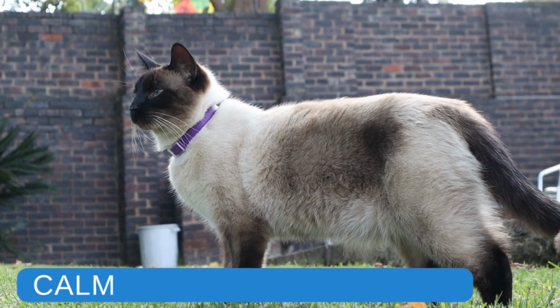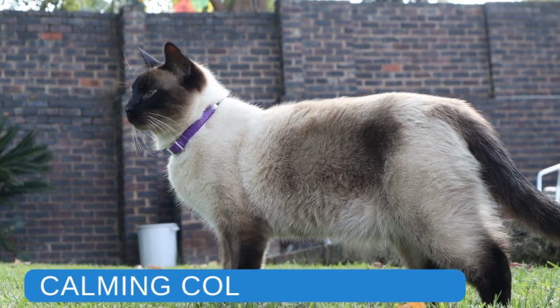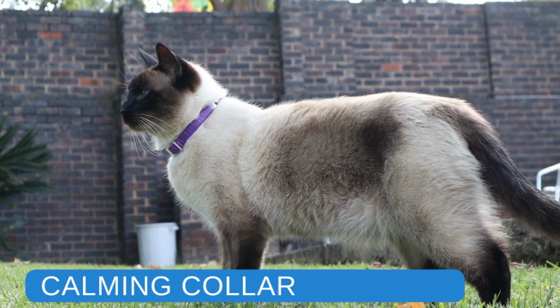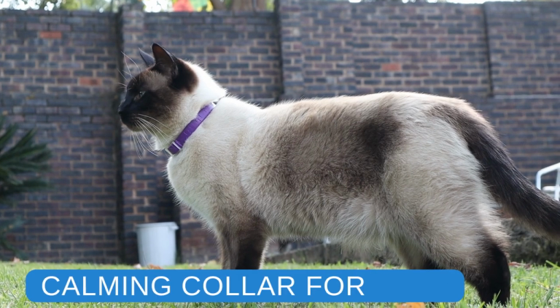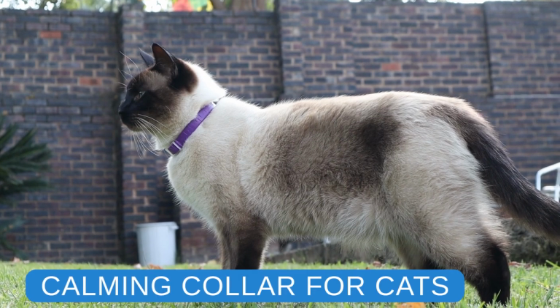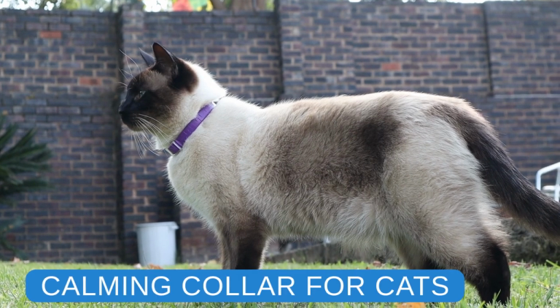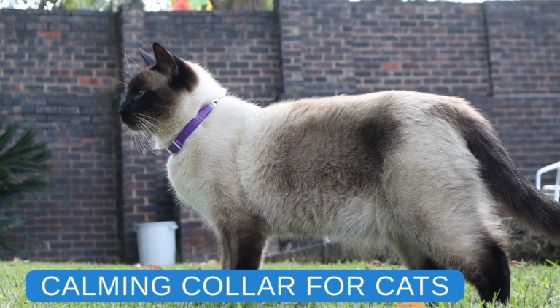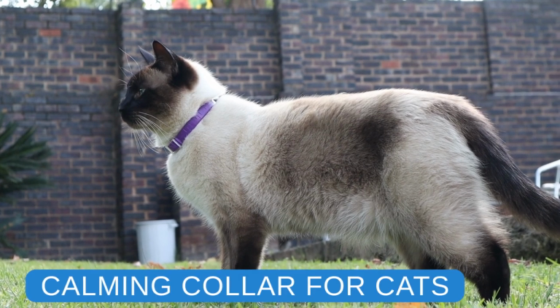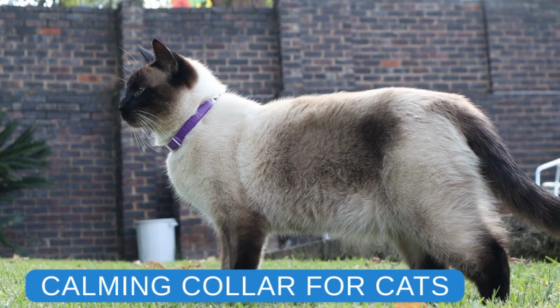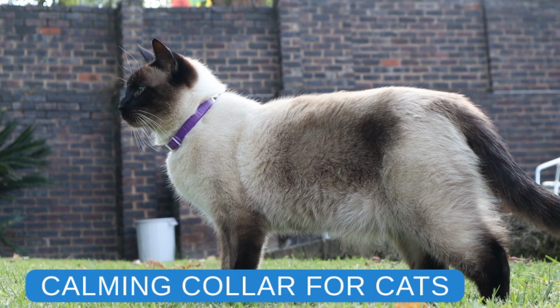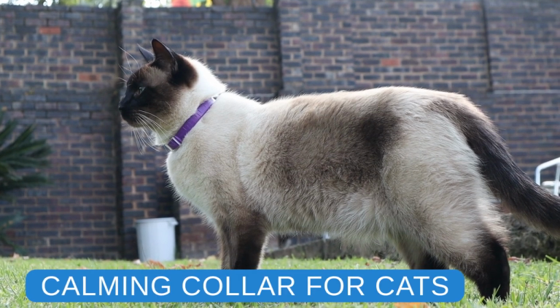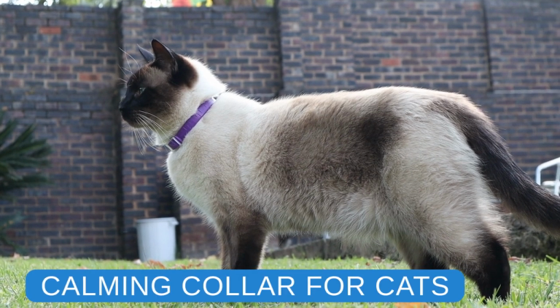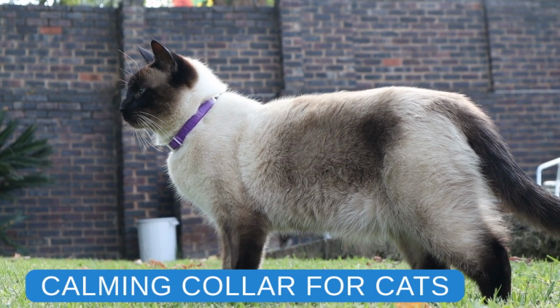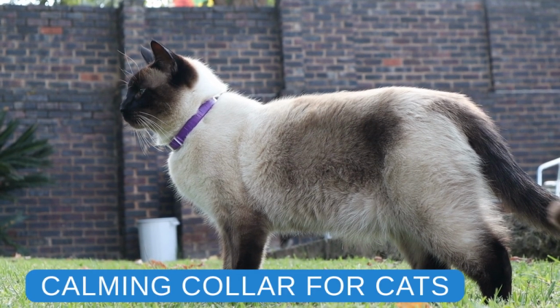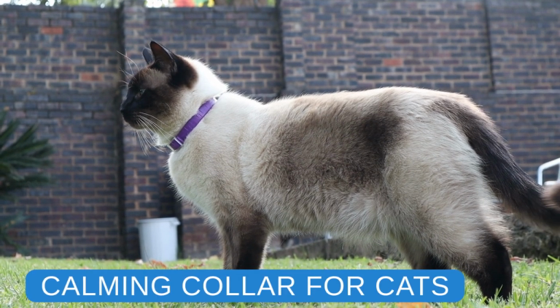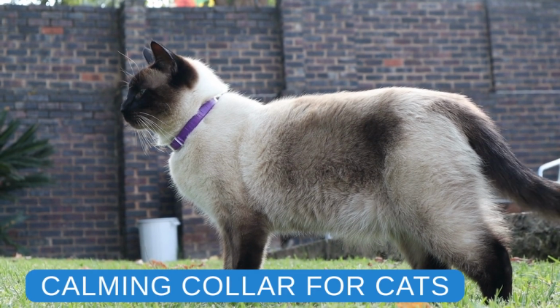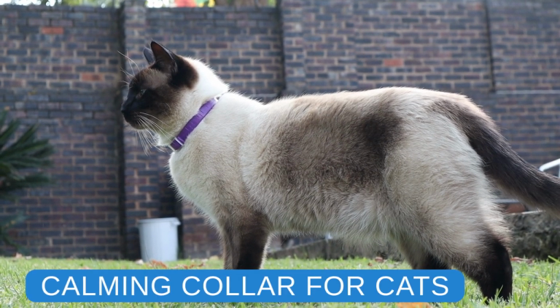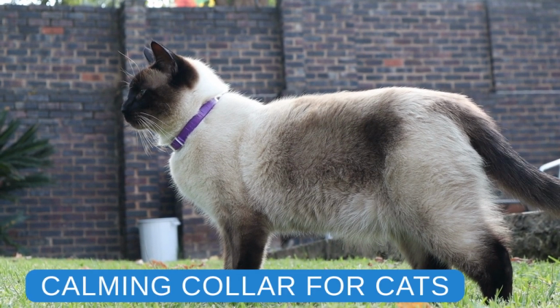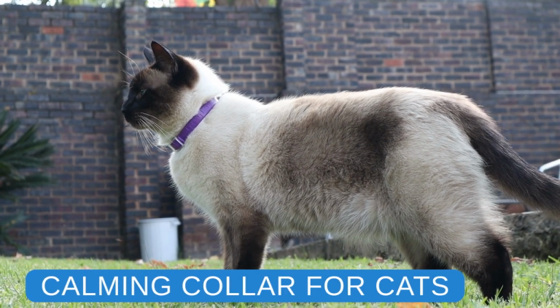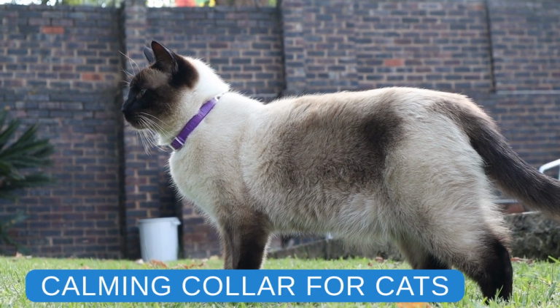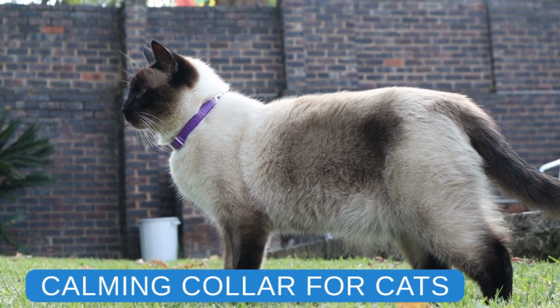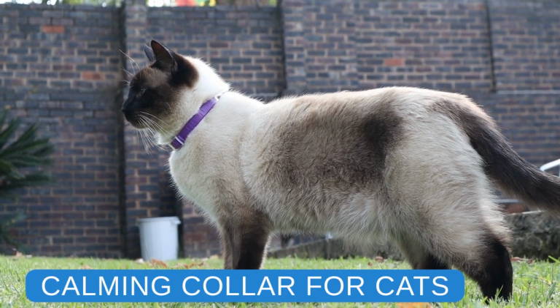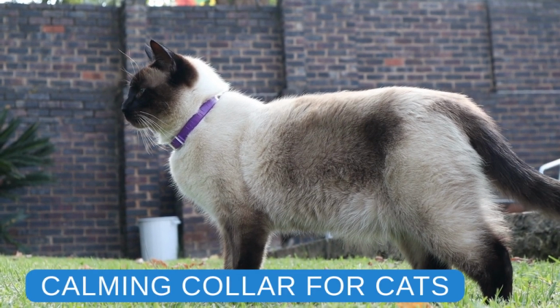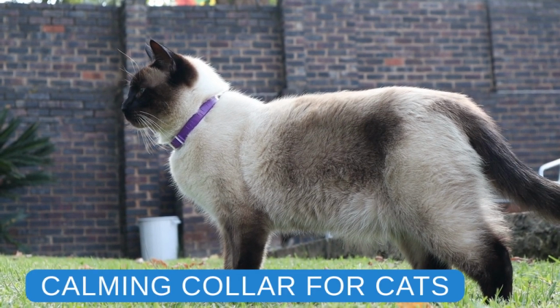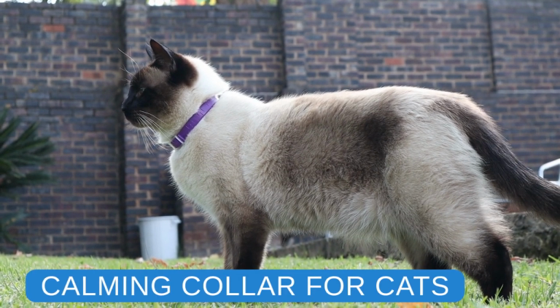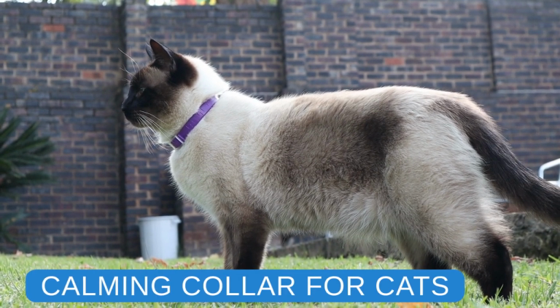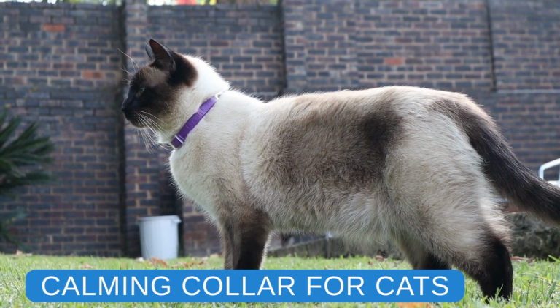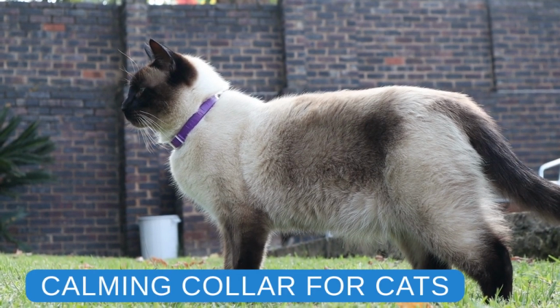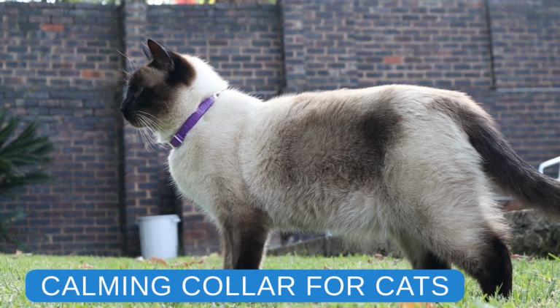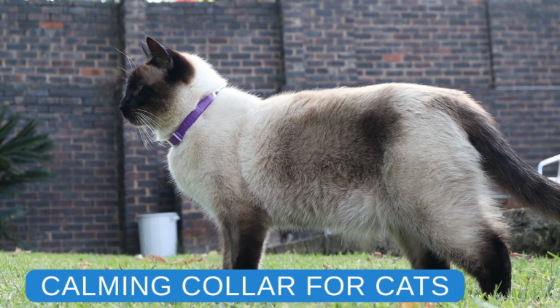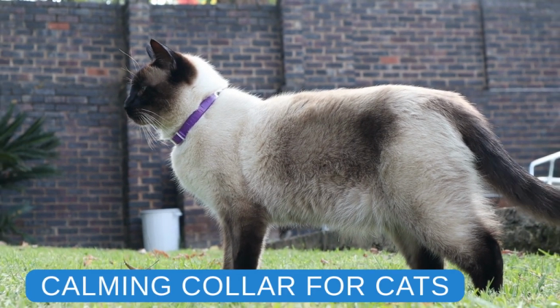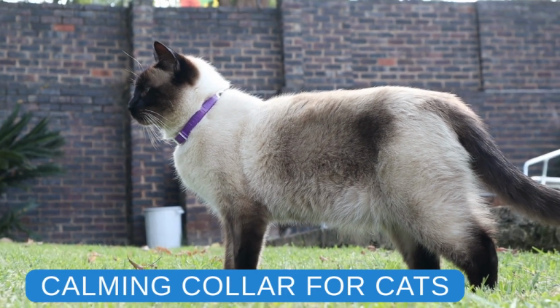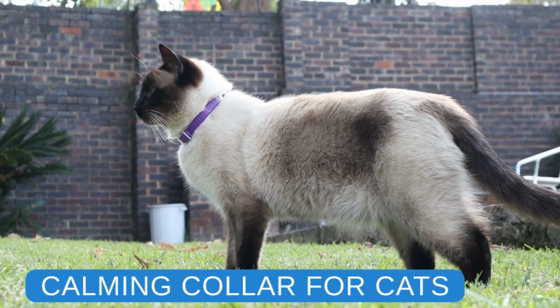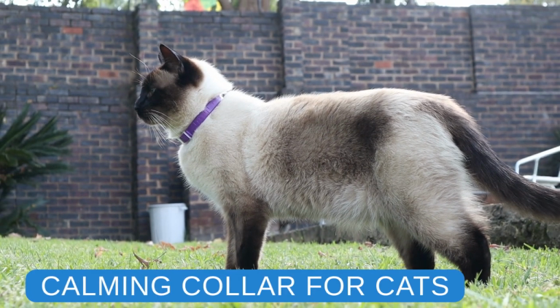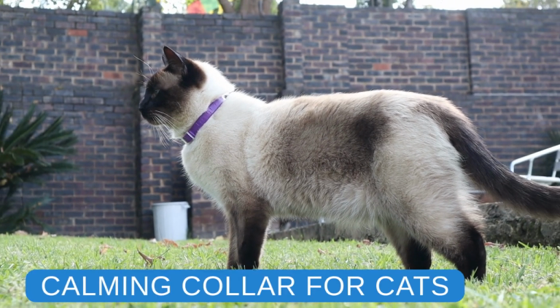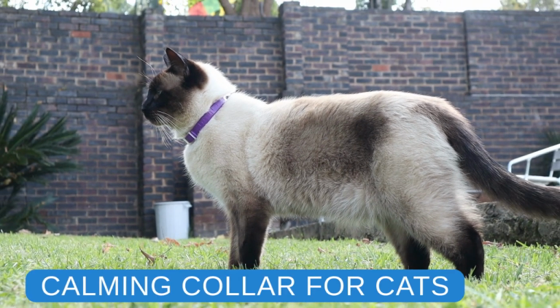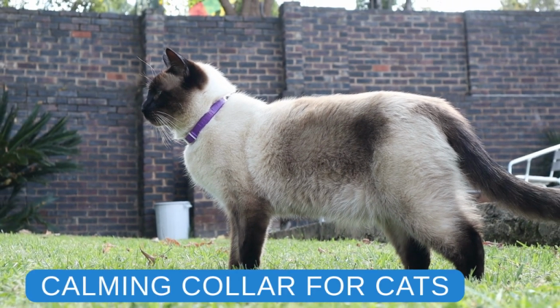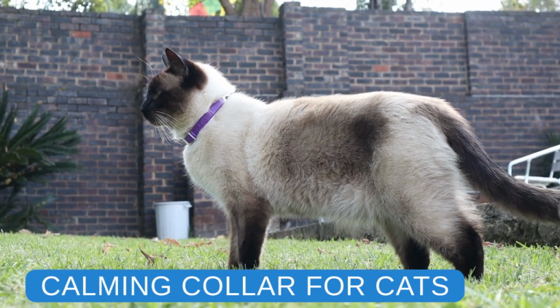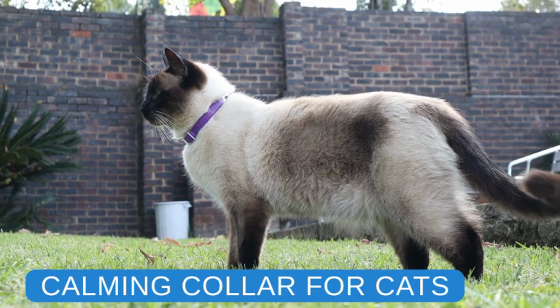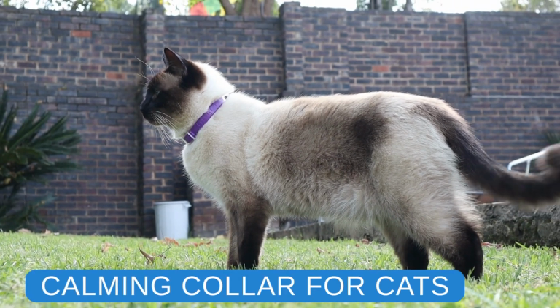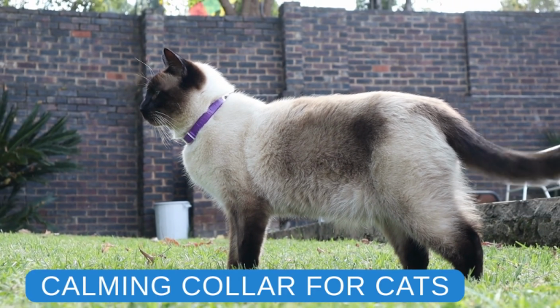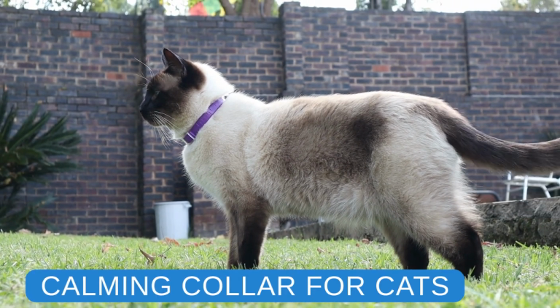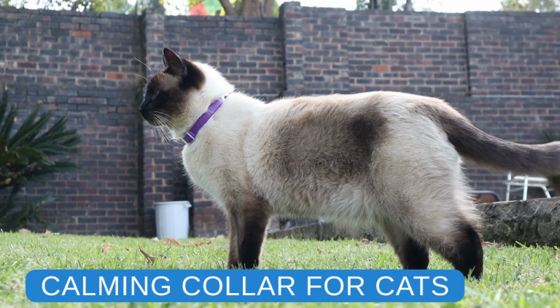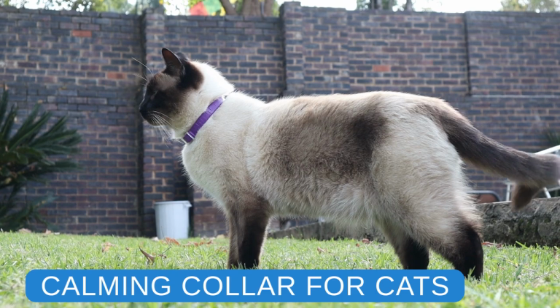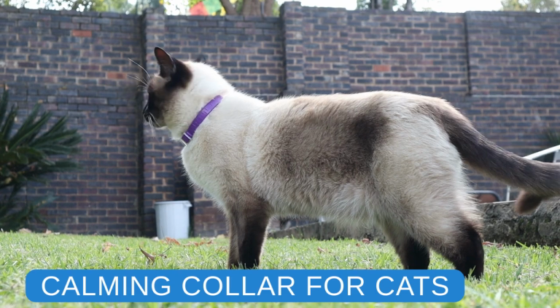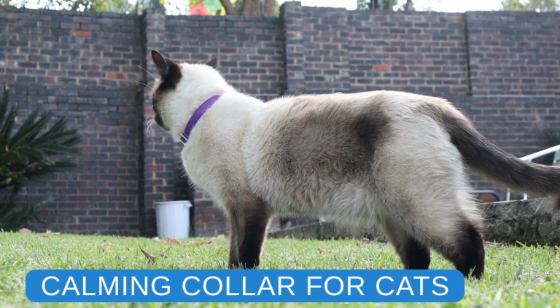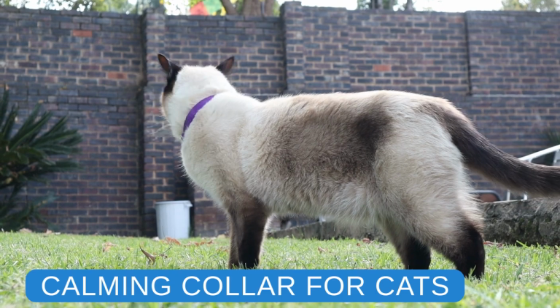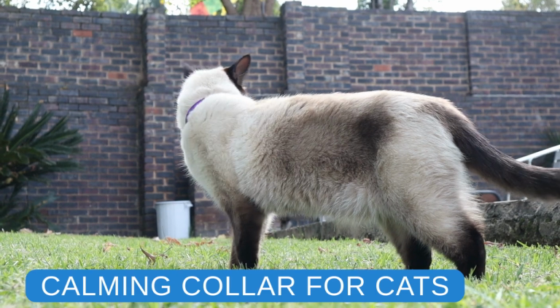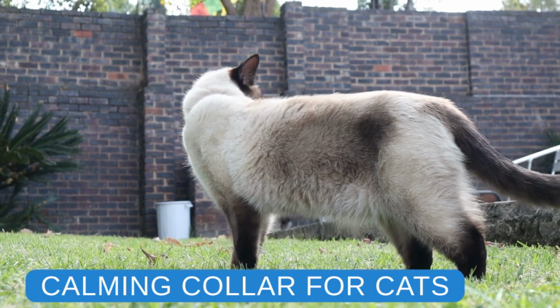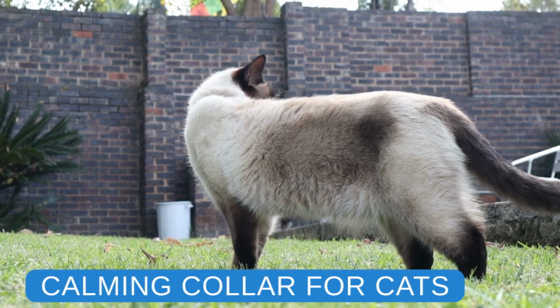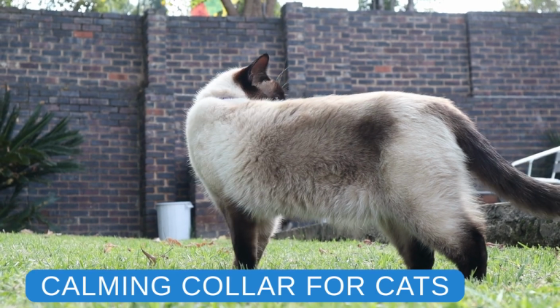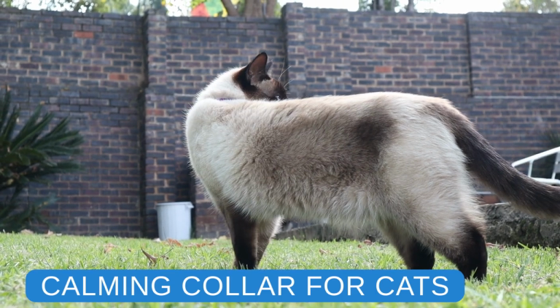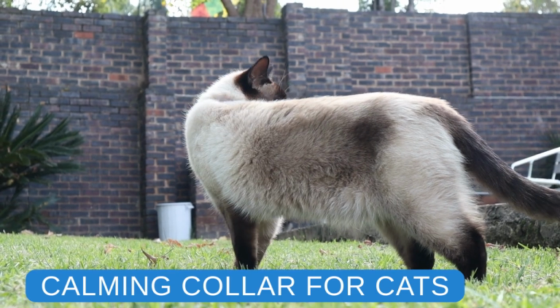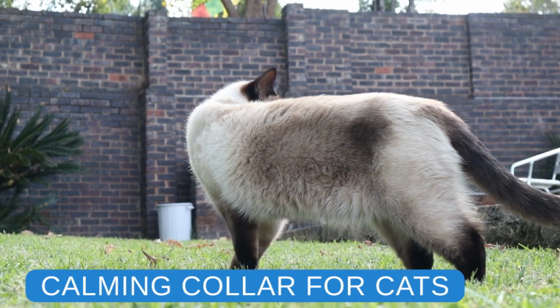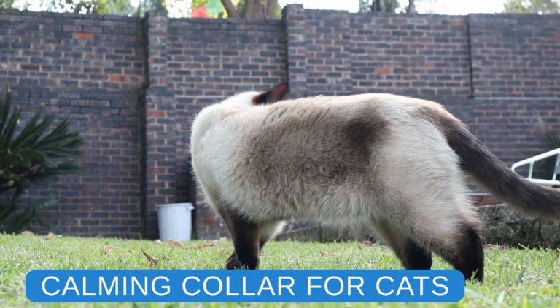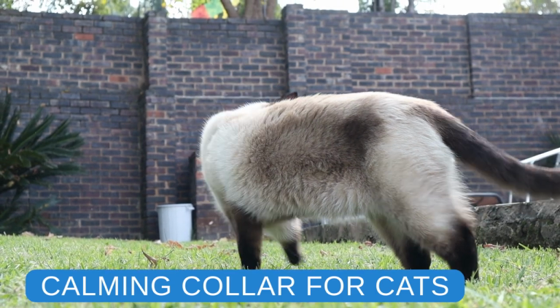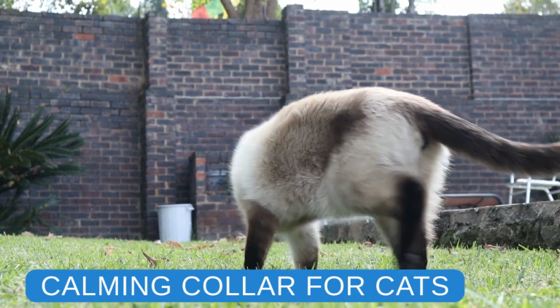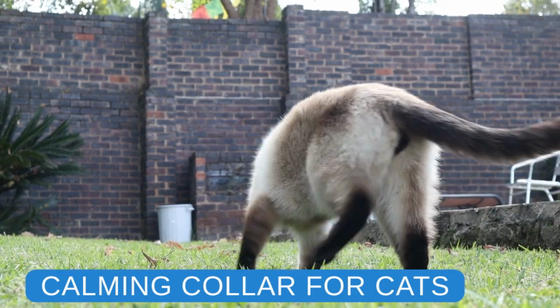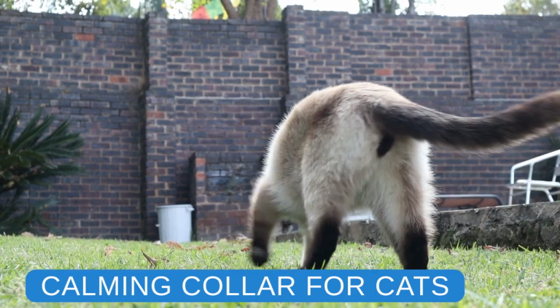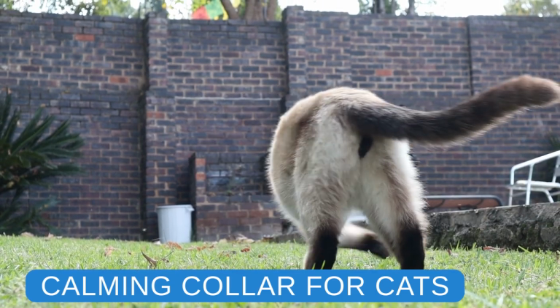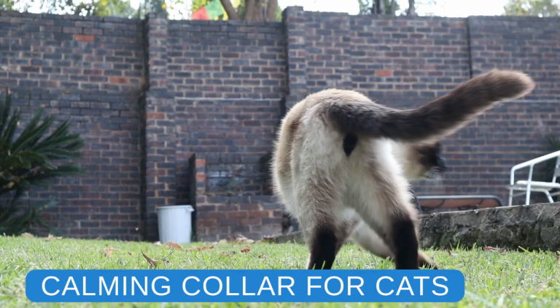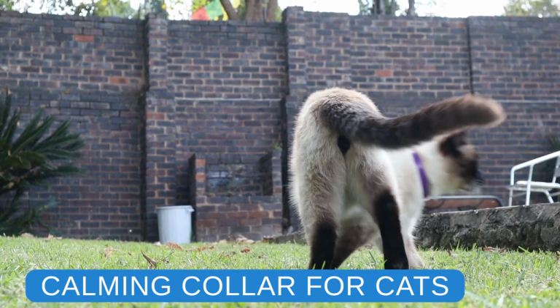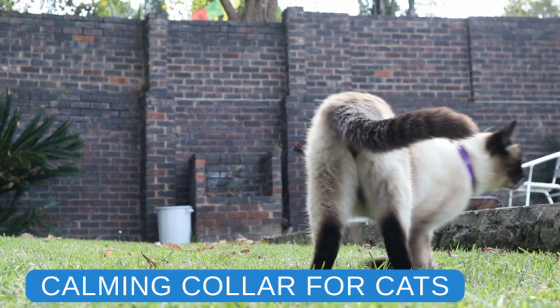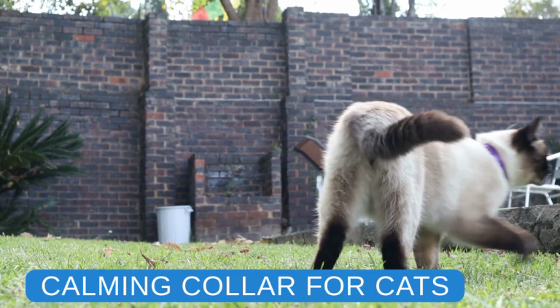Hey guys! Today we wanted to talk about how a calming collar can help your cat and how Momo and Kebi are doing since they got theirs.